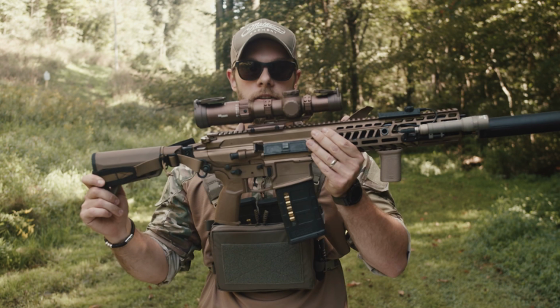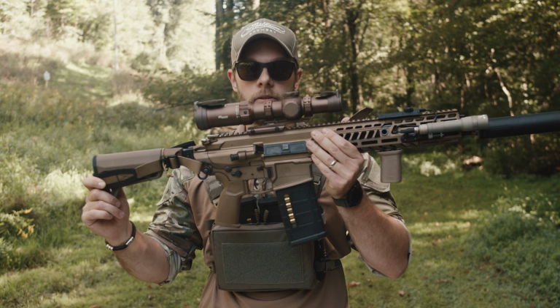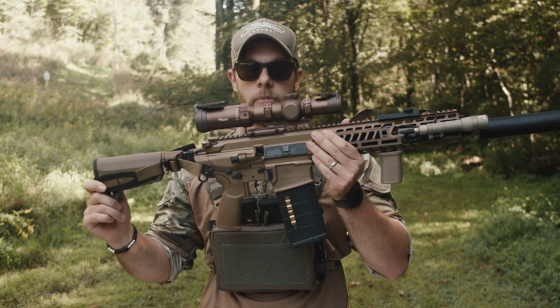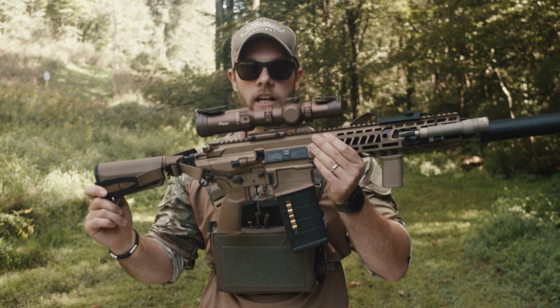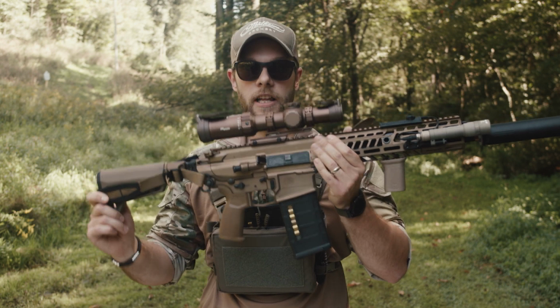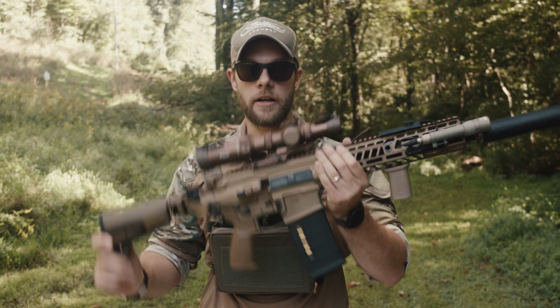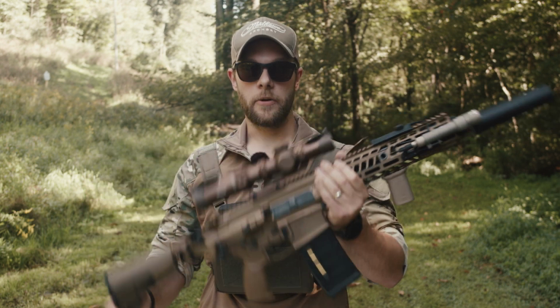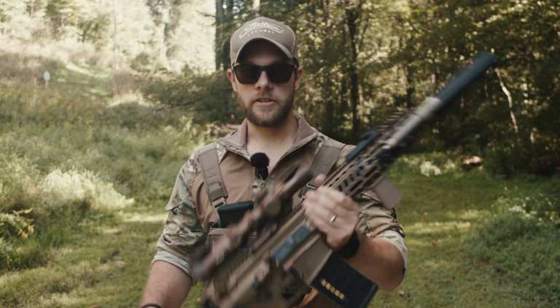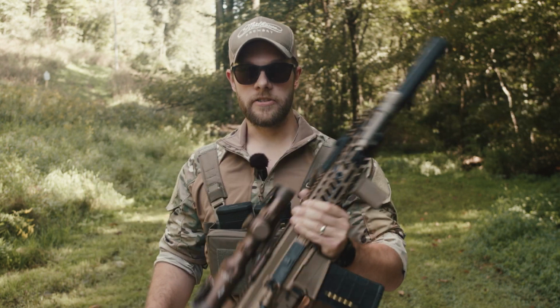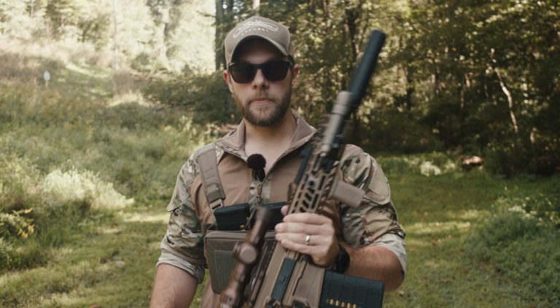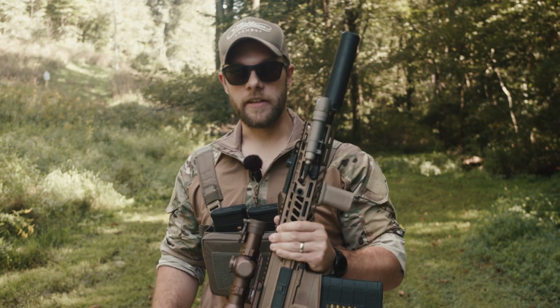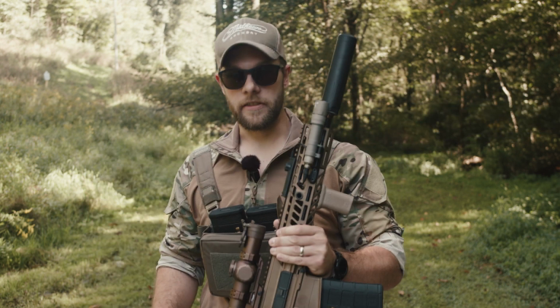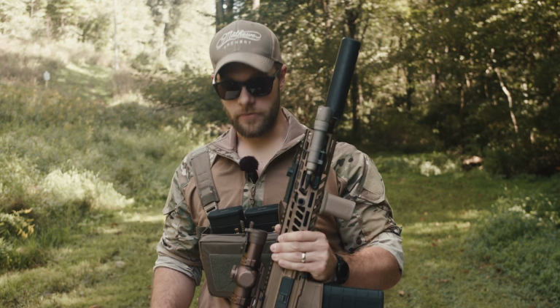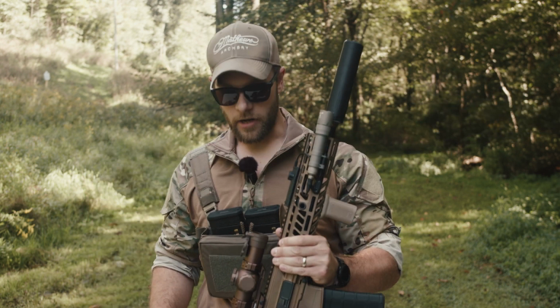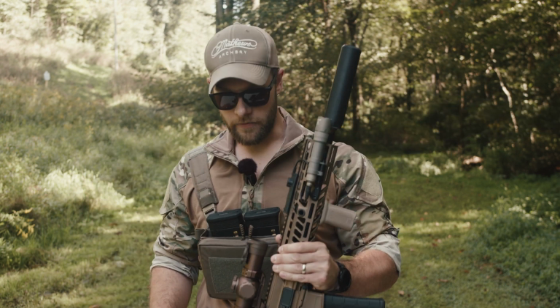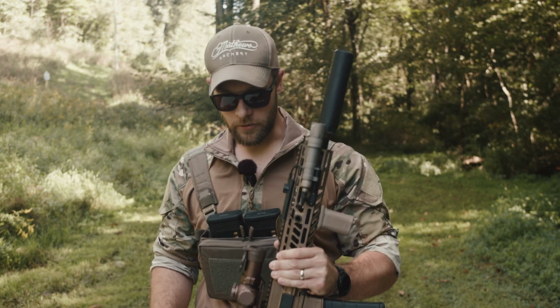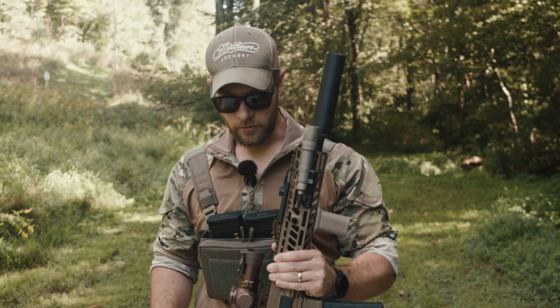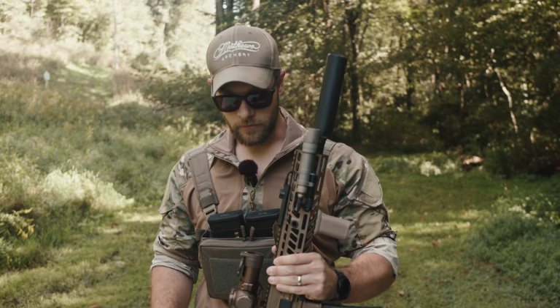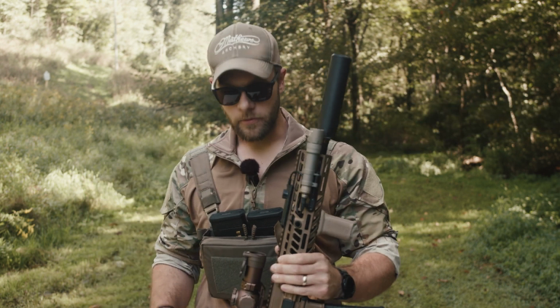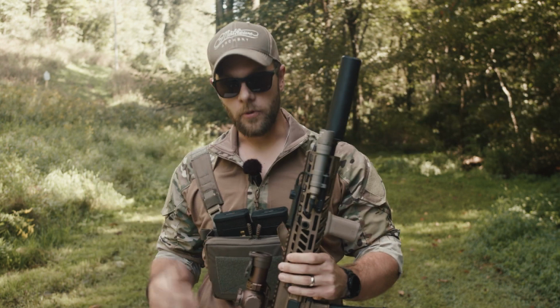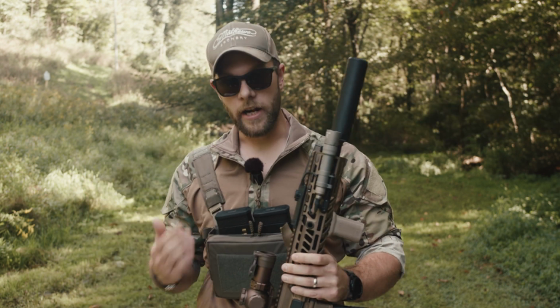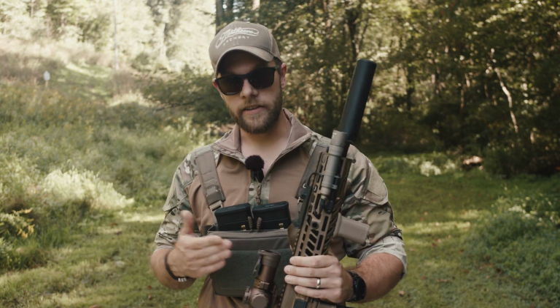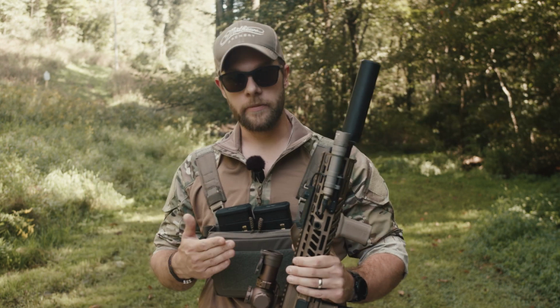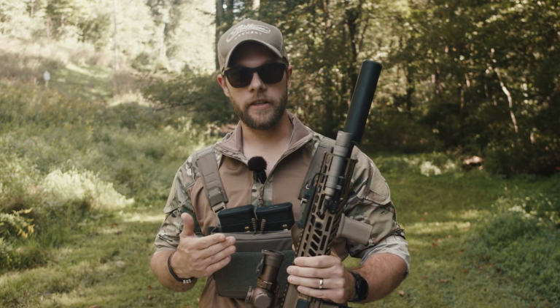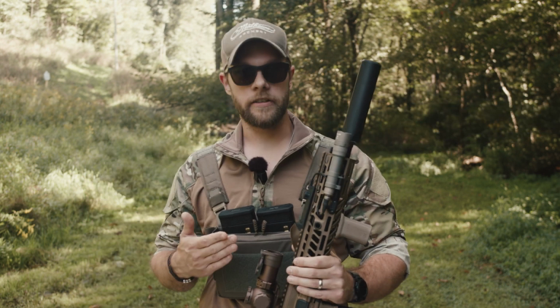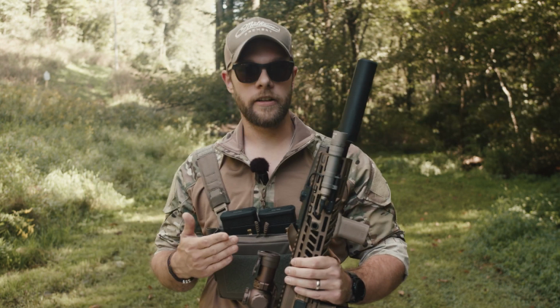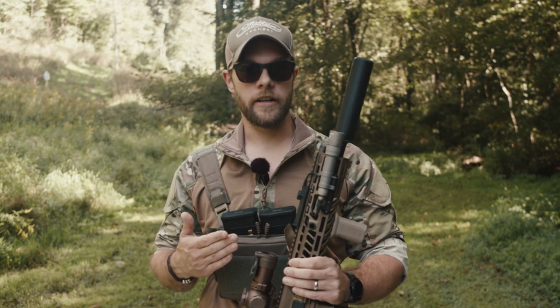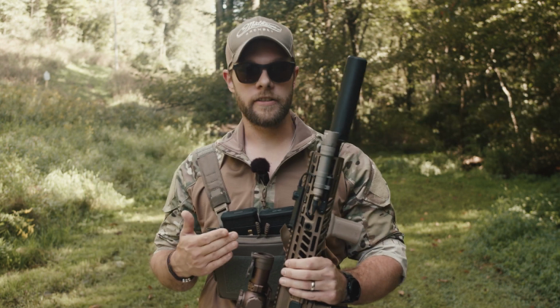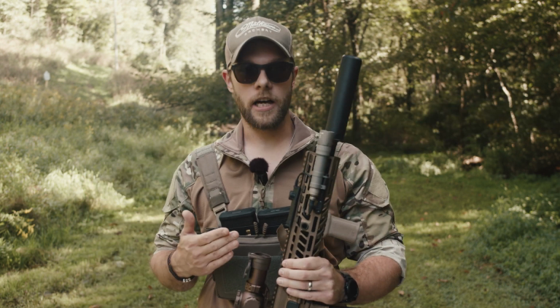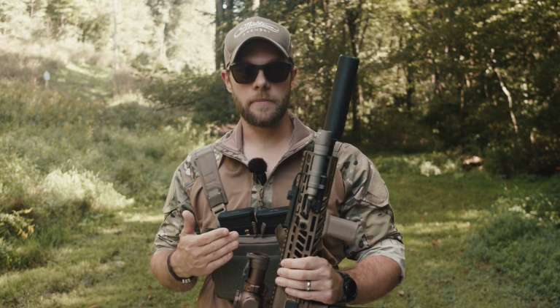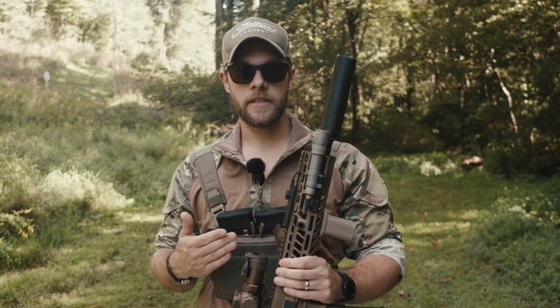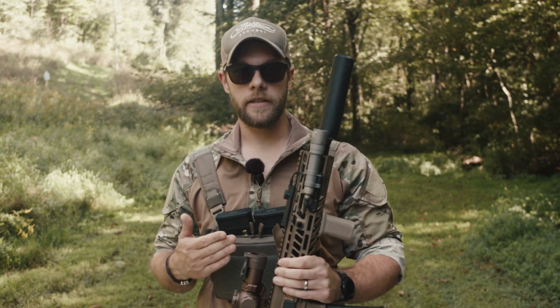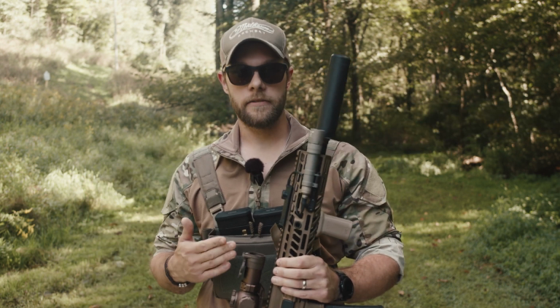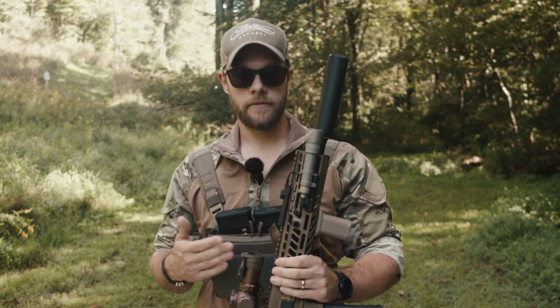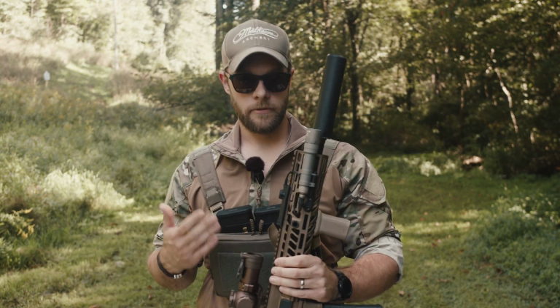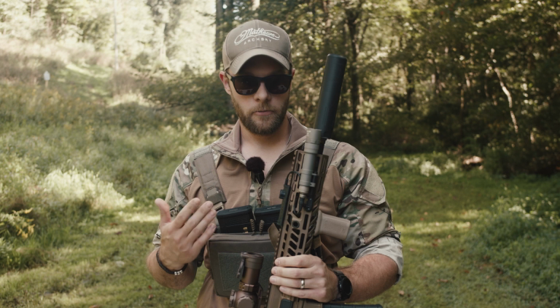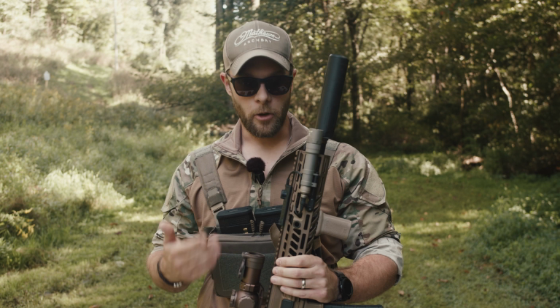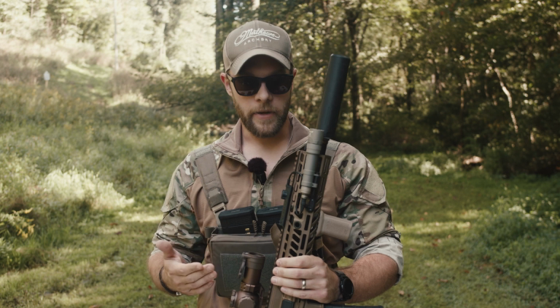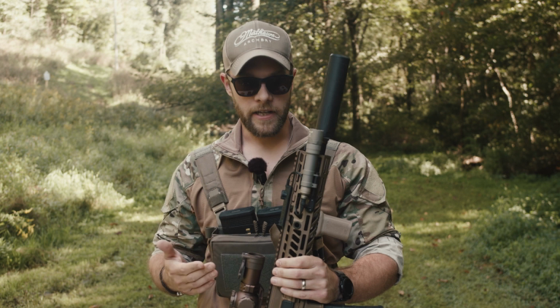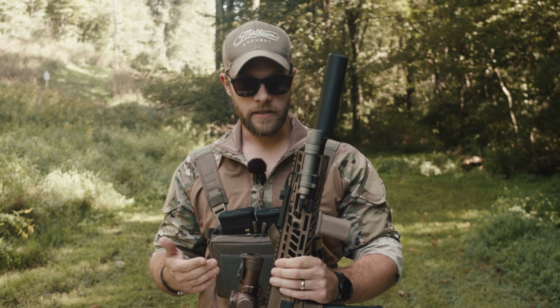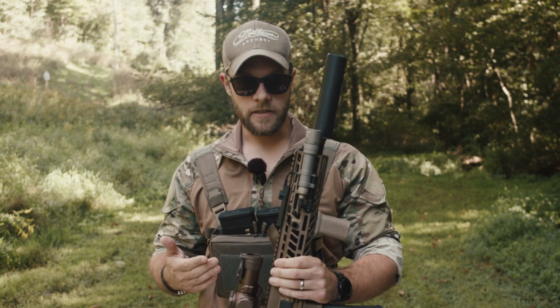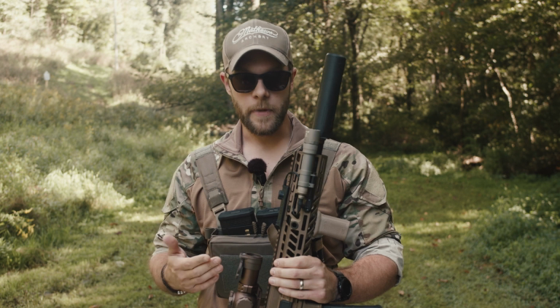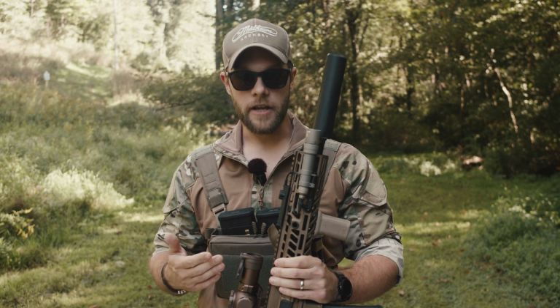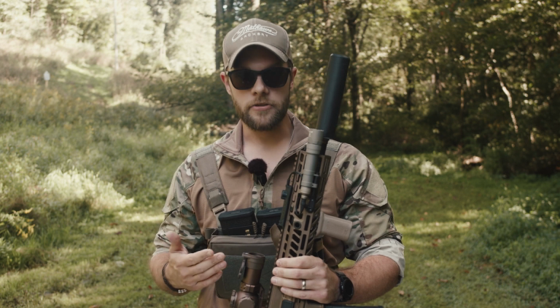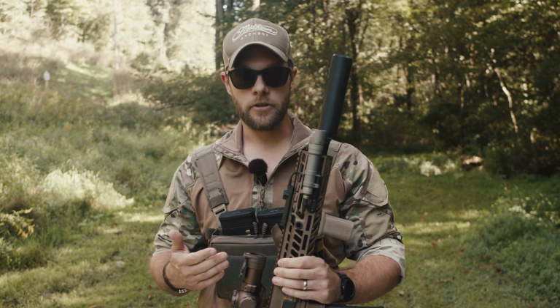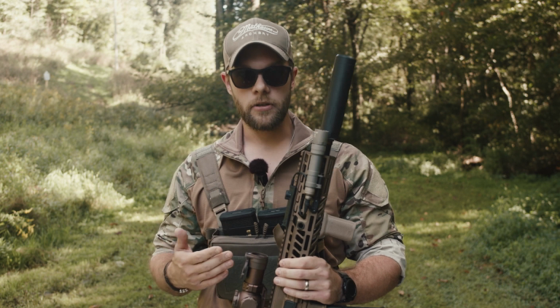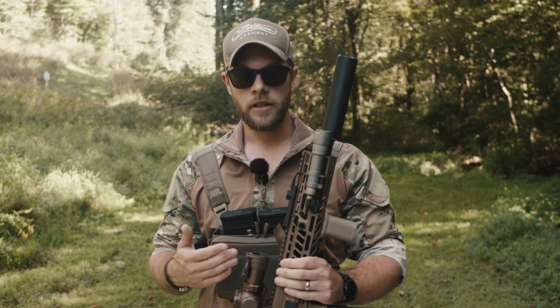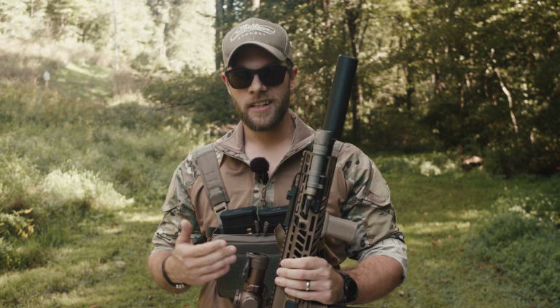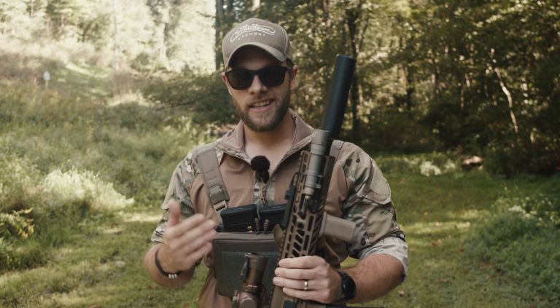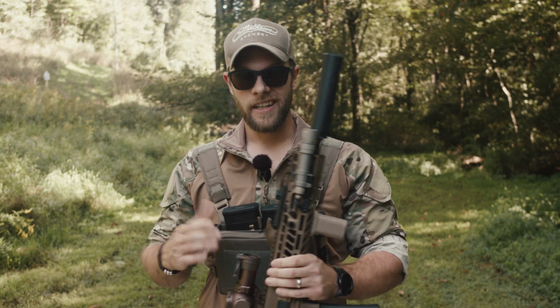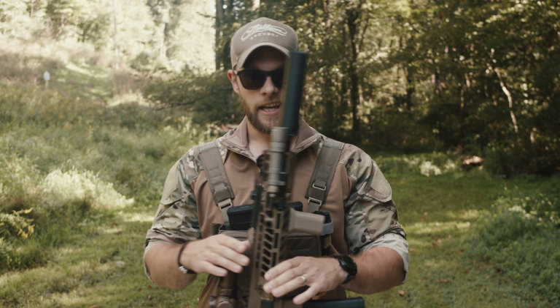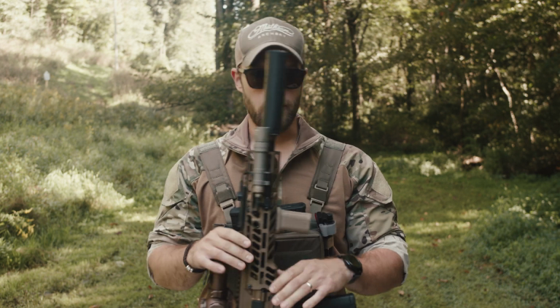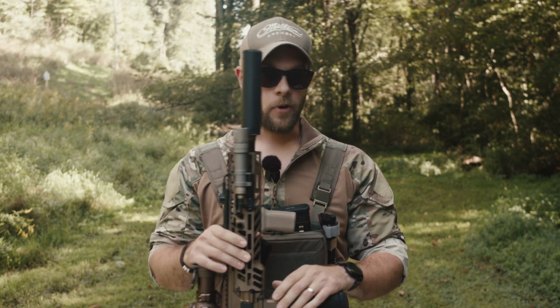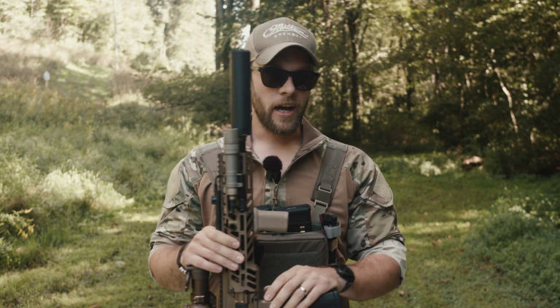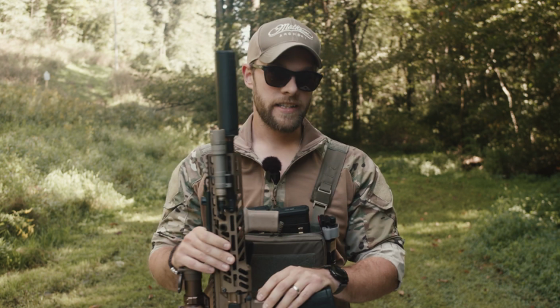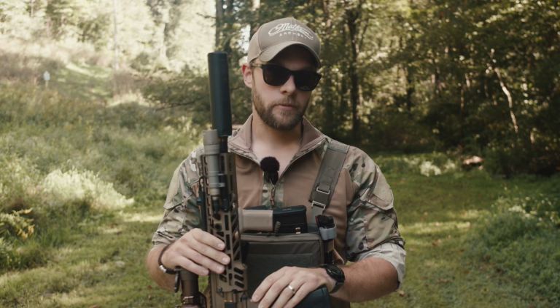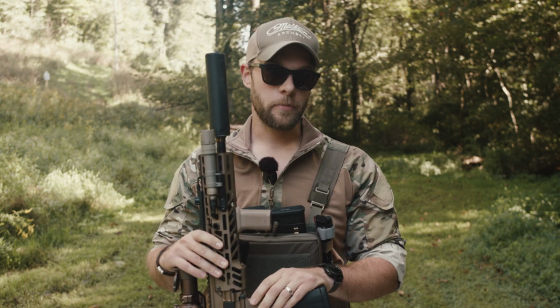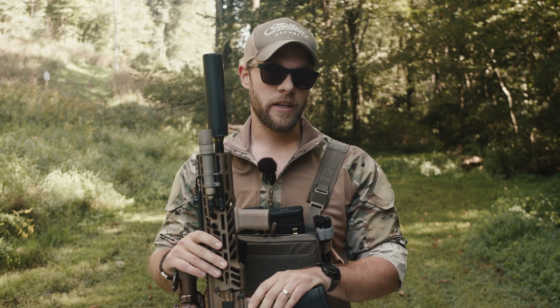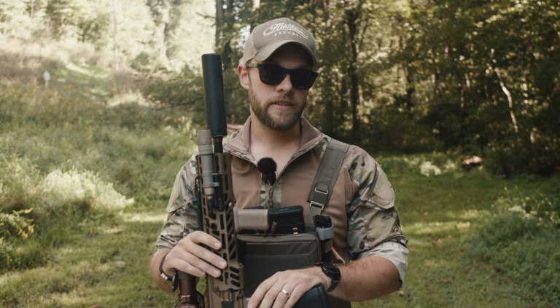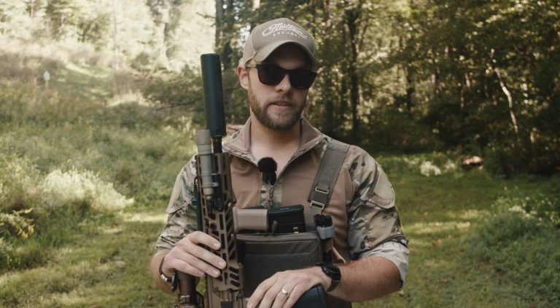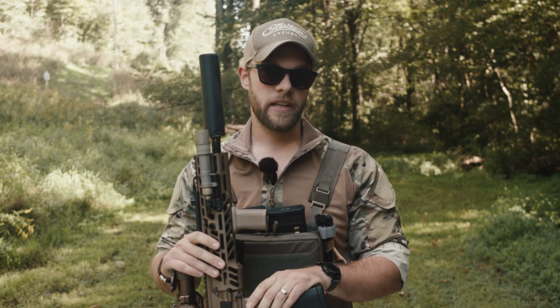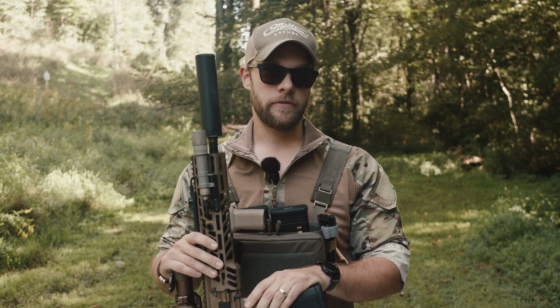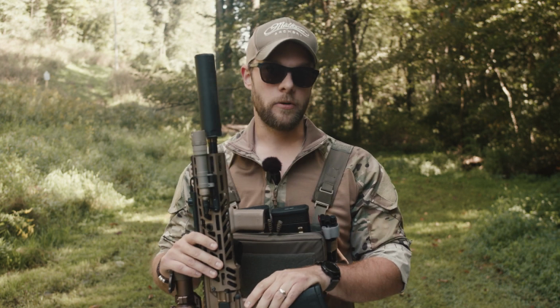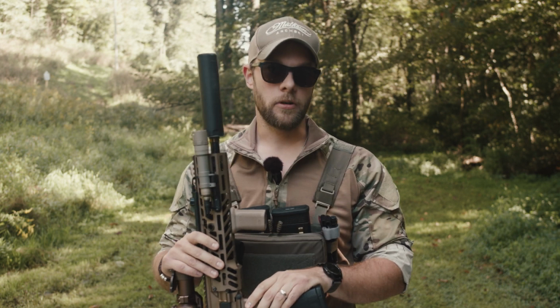We got a lot of questions about this rifle. Why did the military adopt it? What makes it special? And why is it replacing the M4?